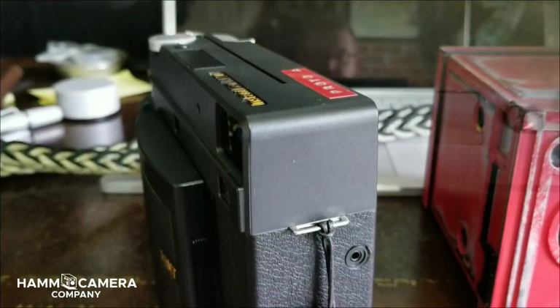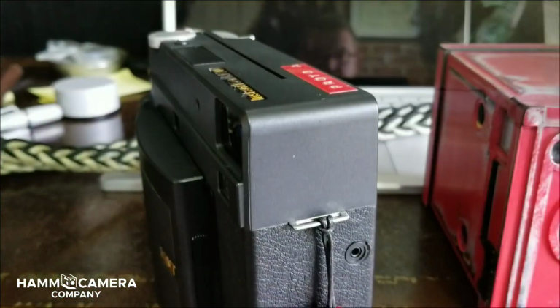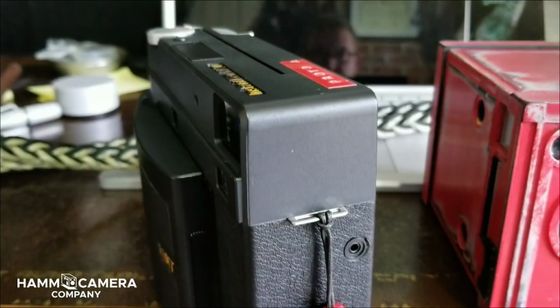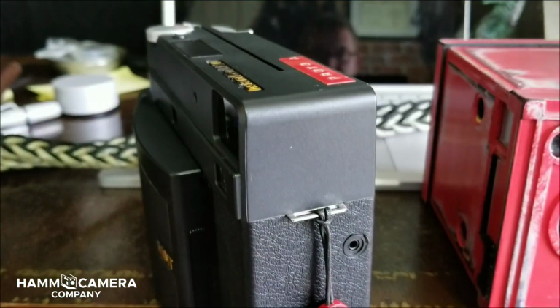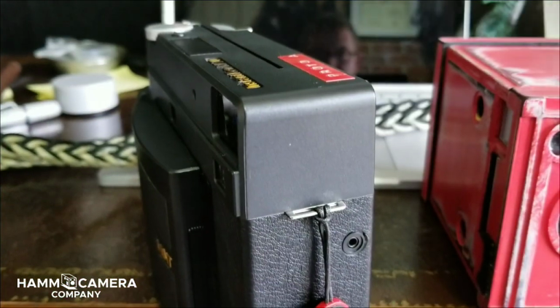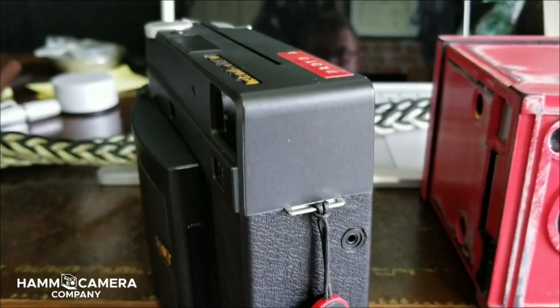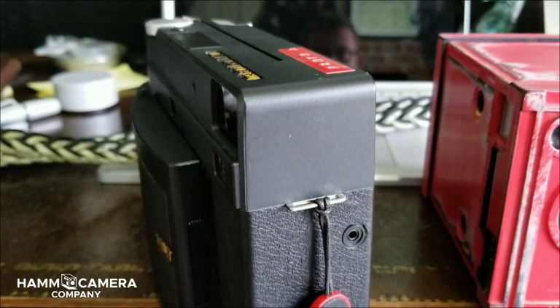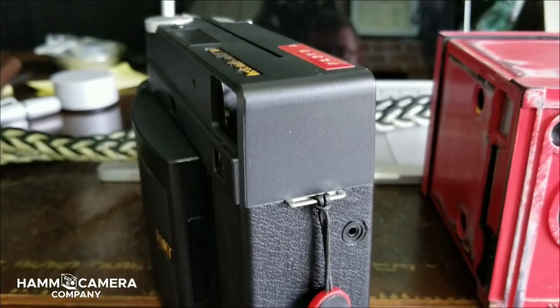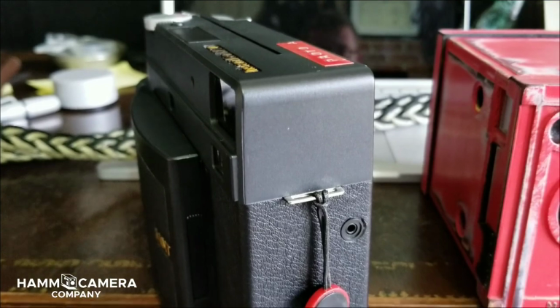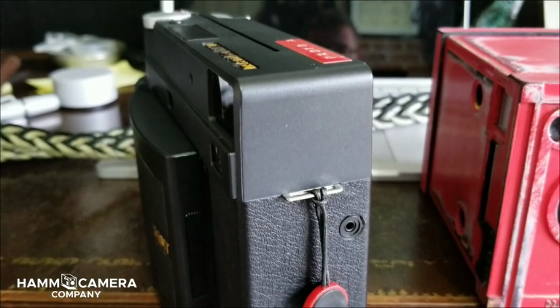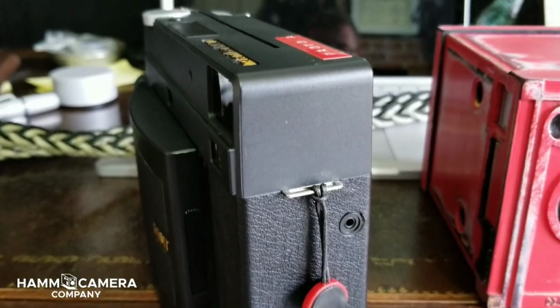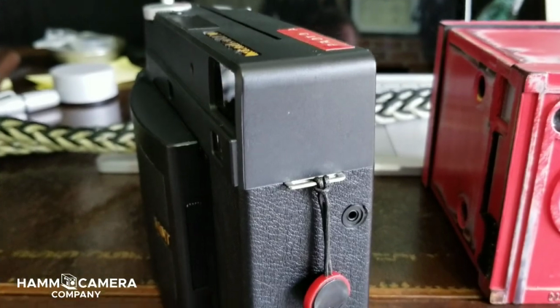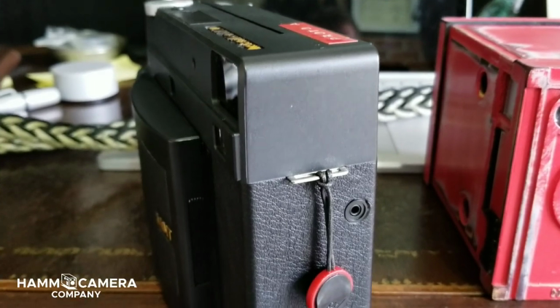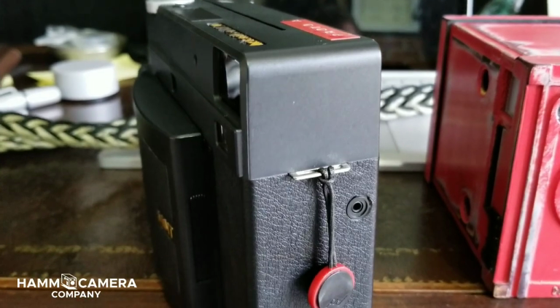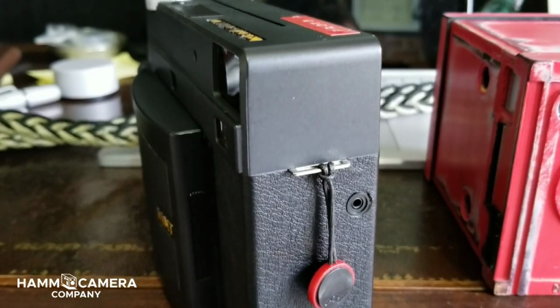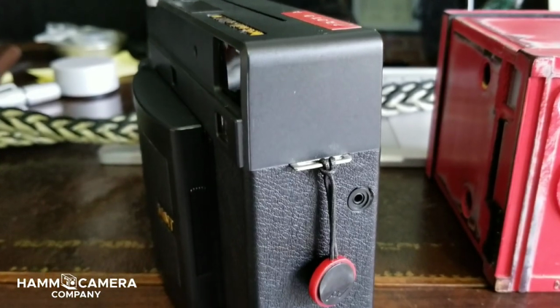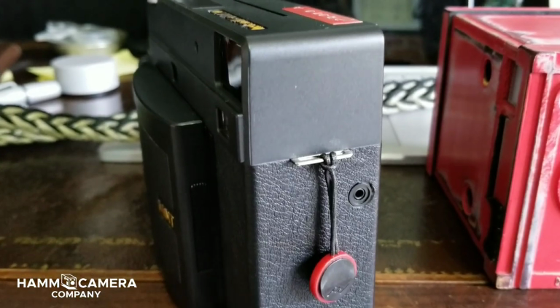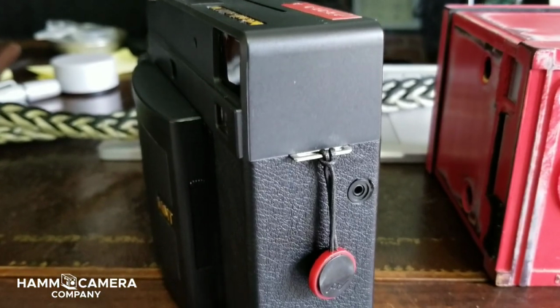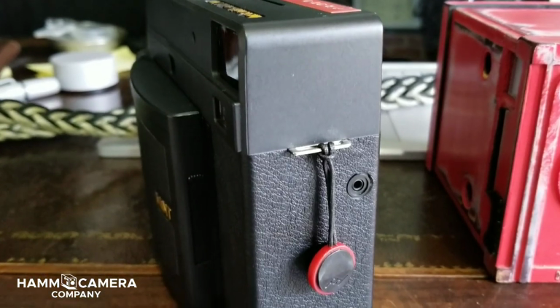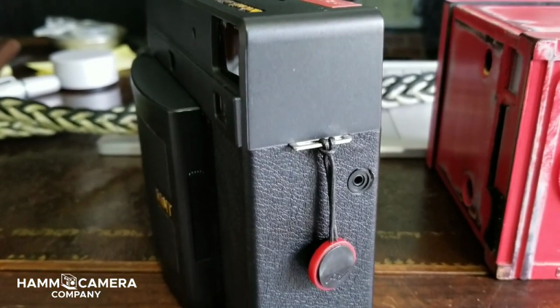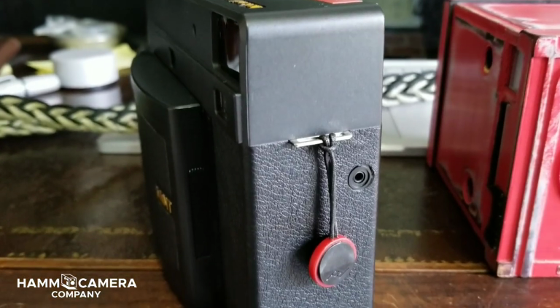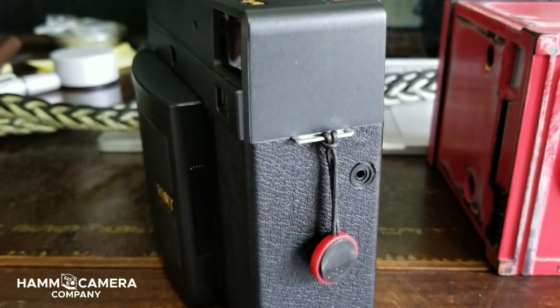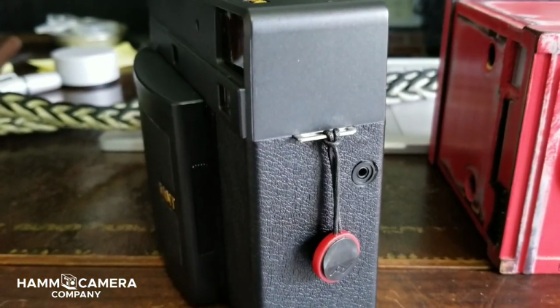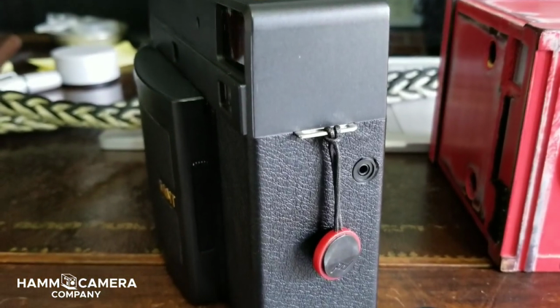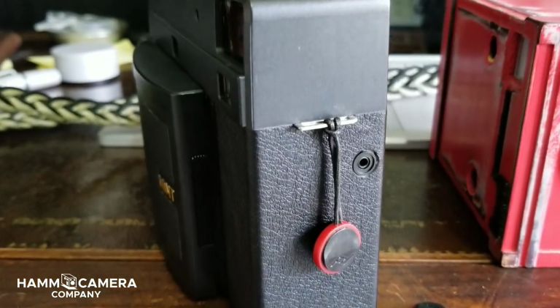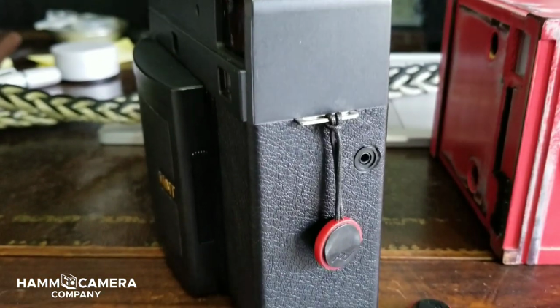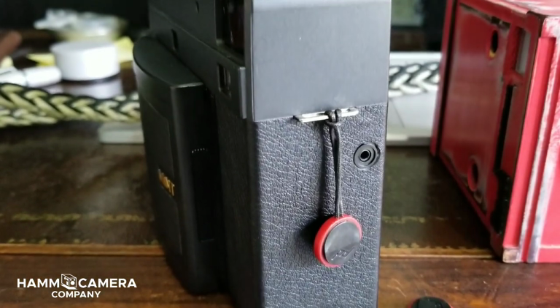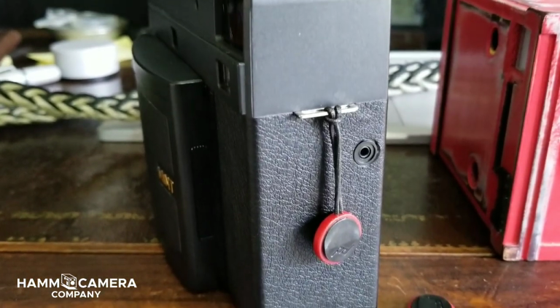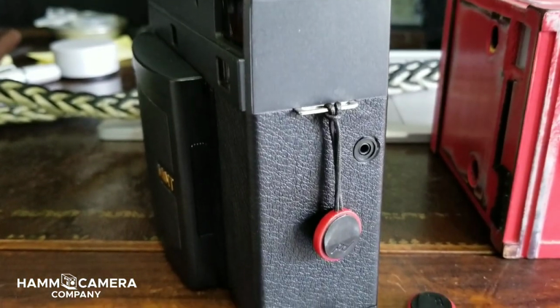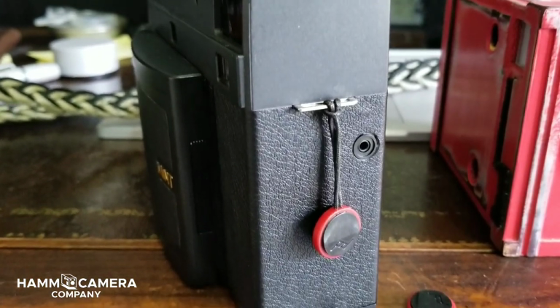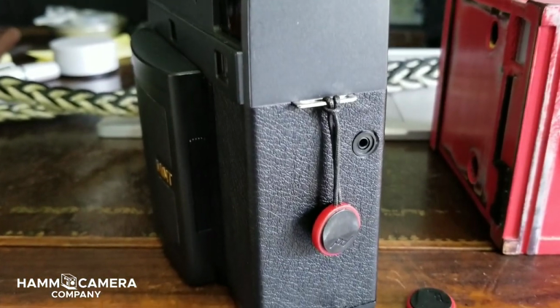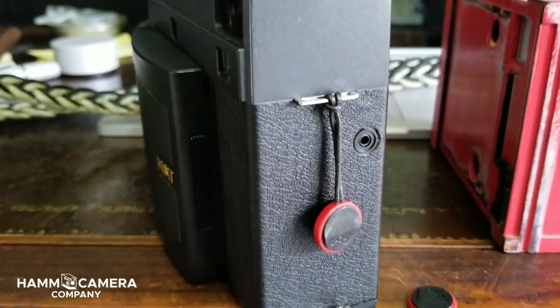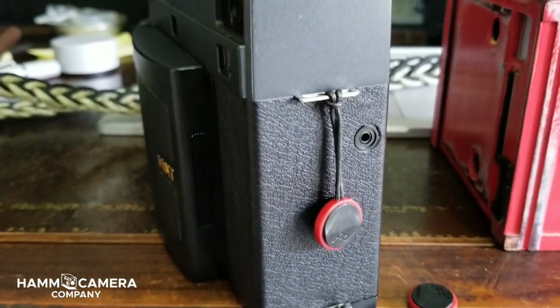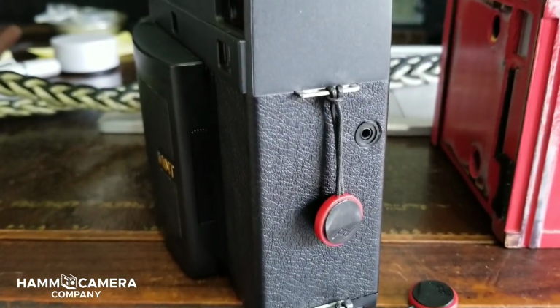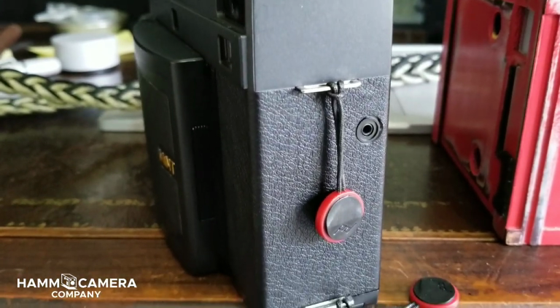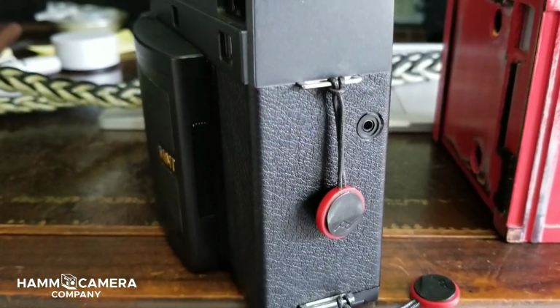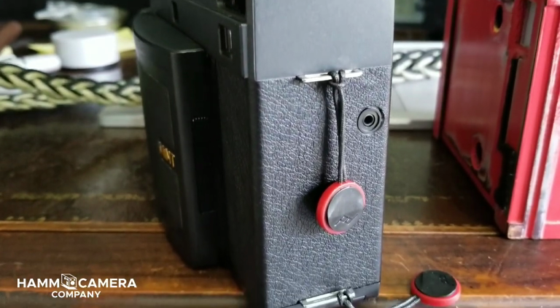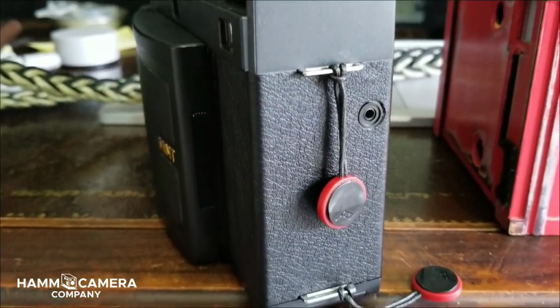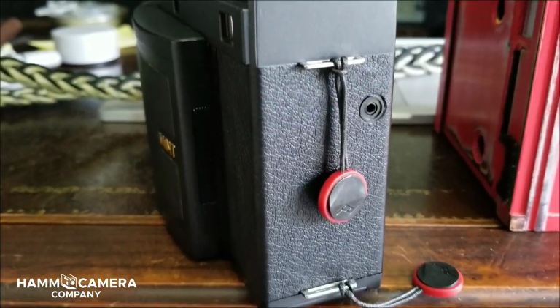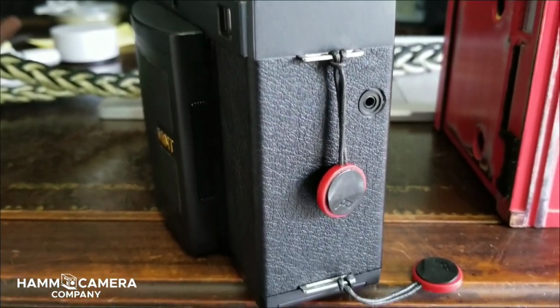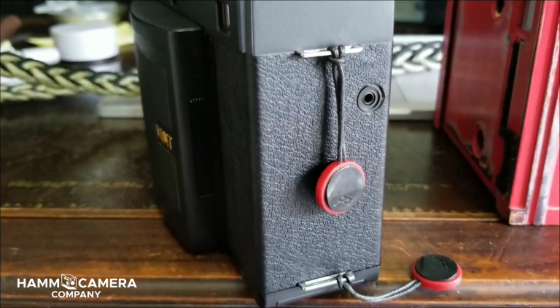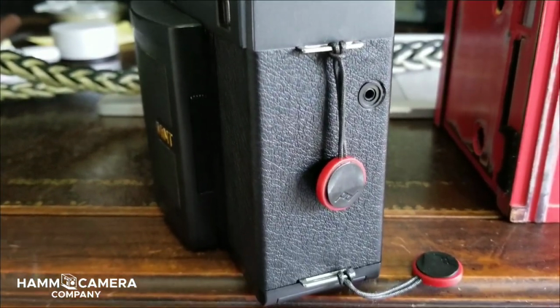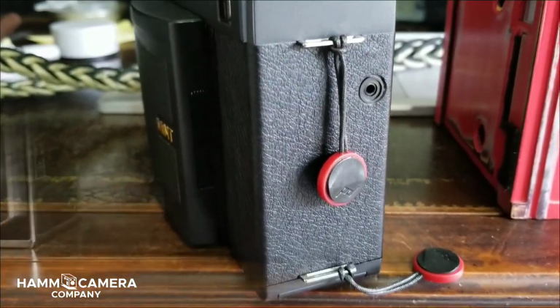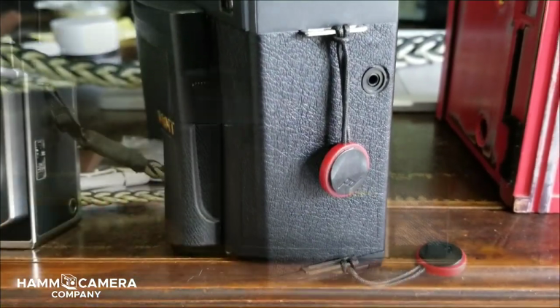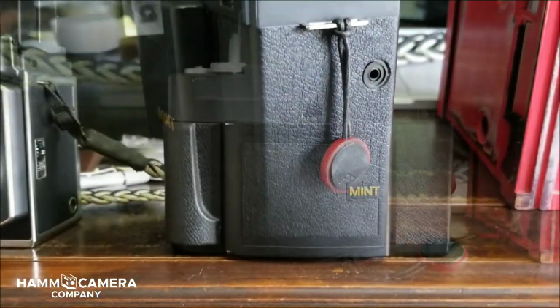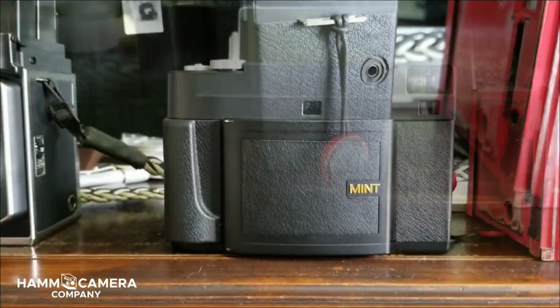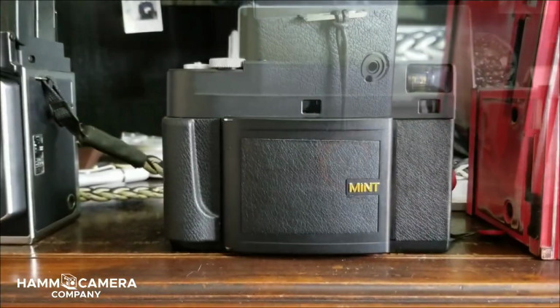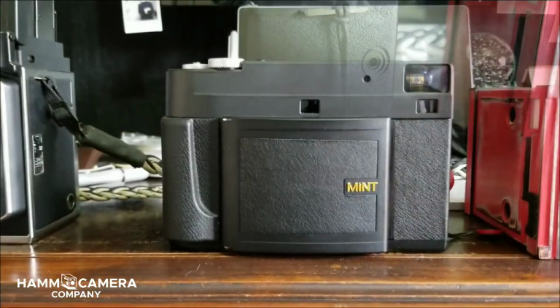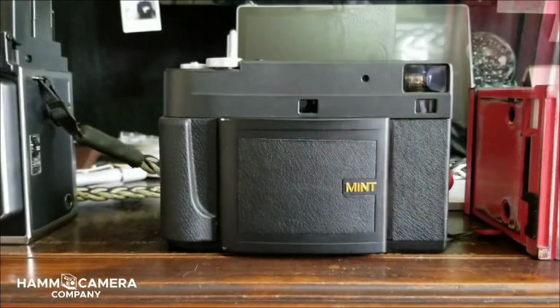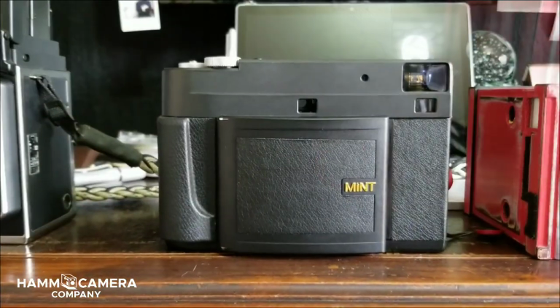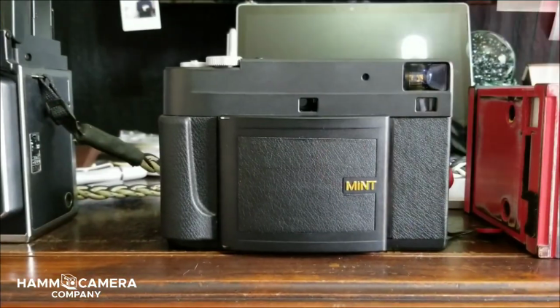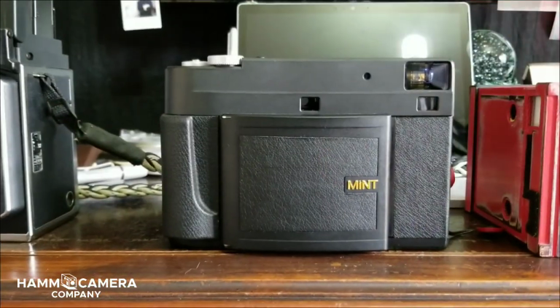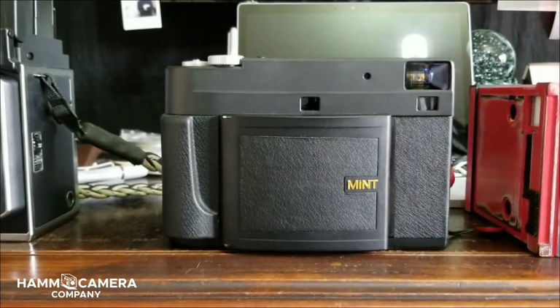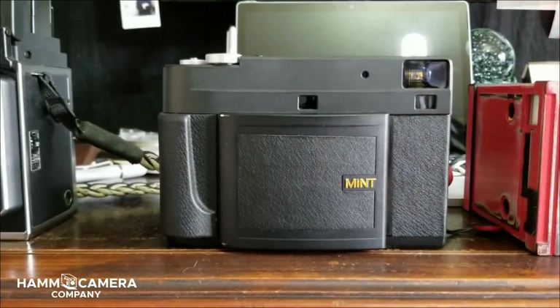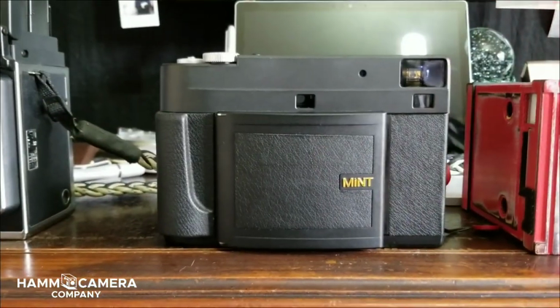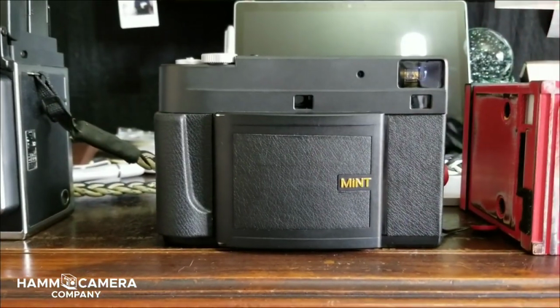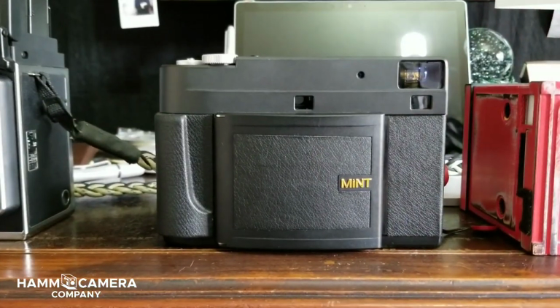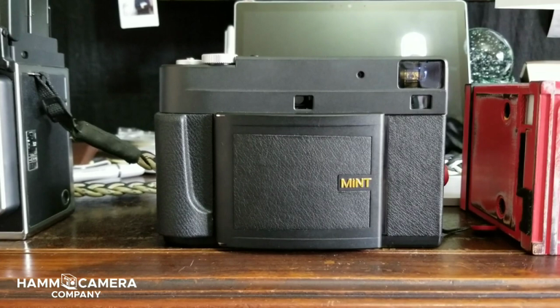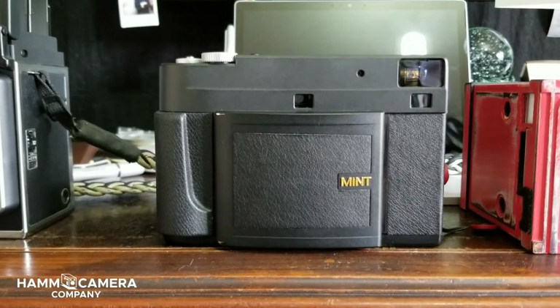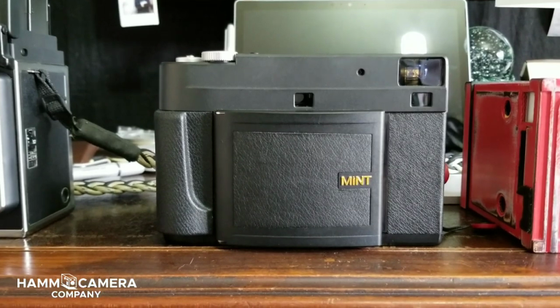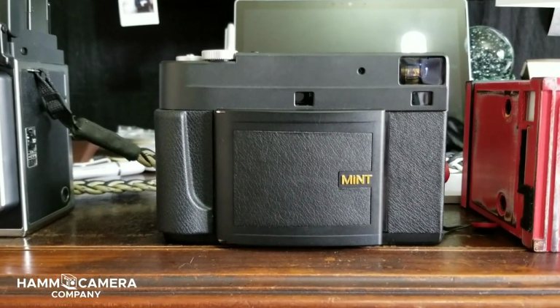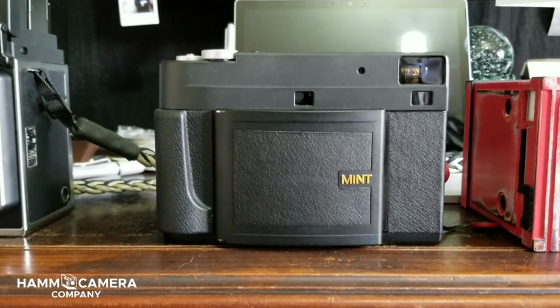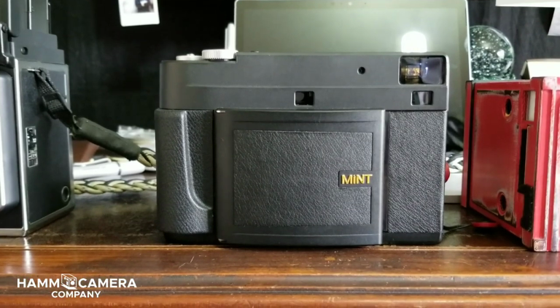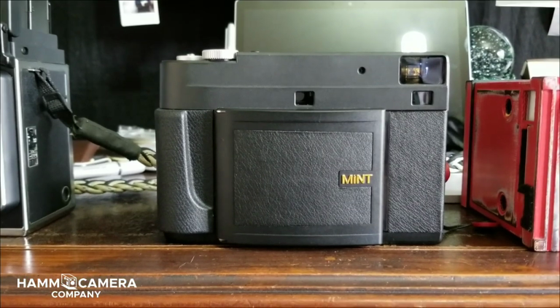It's a very well put together camera. Moving over to the right side we see a PC sync port, and we also see some camera lugs.